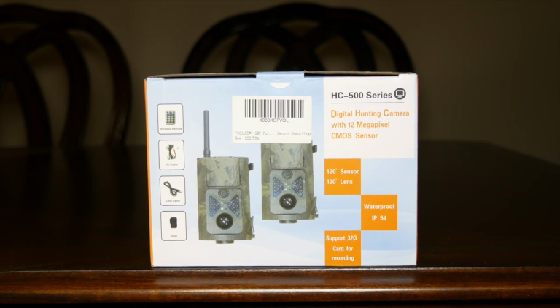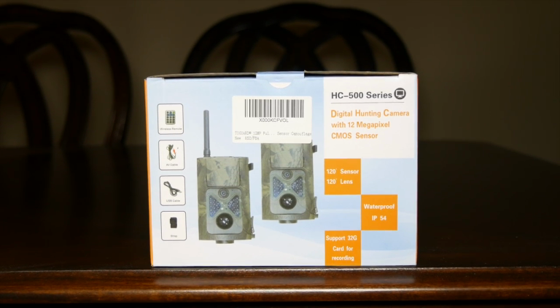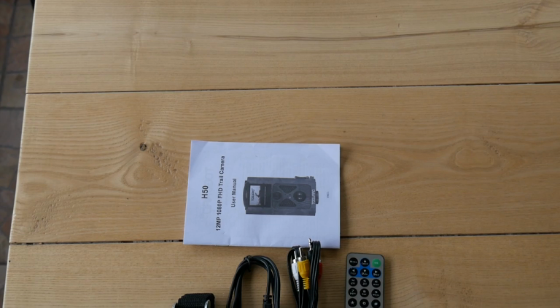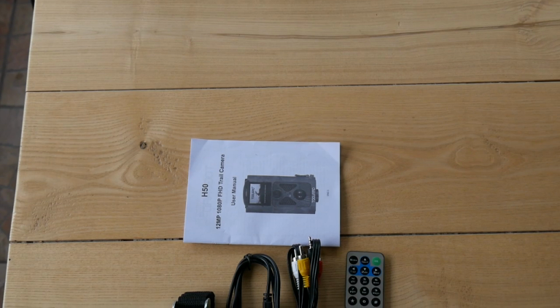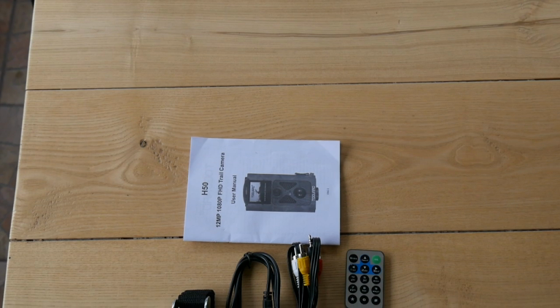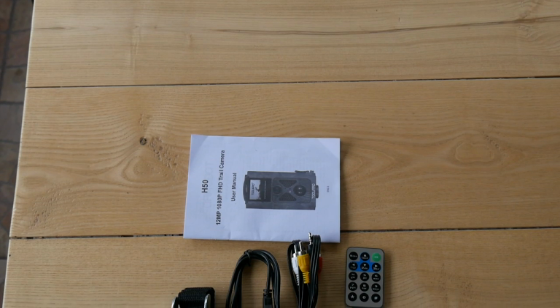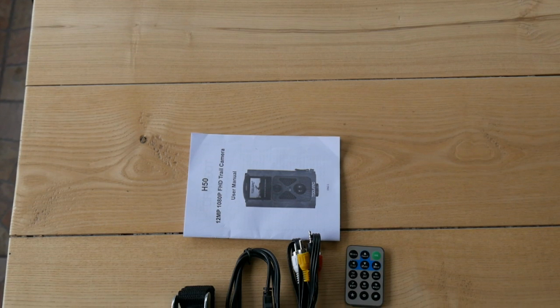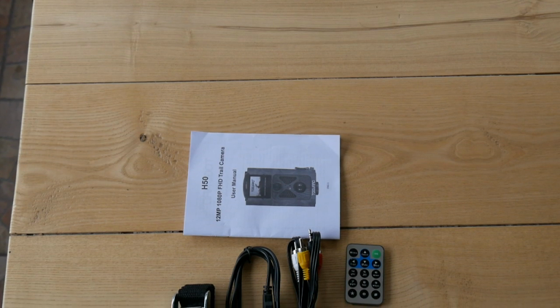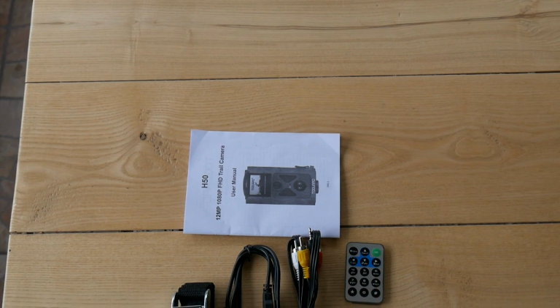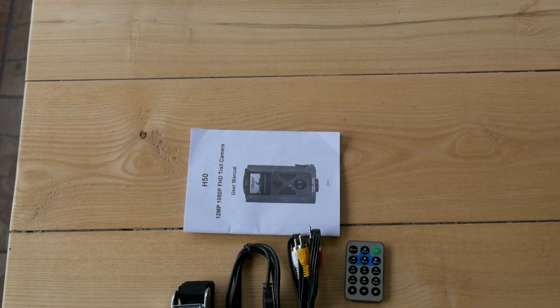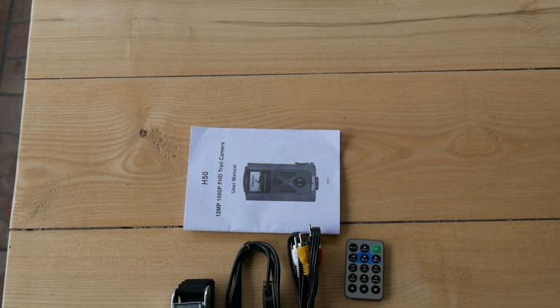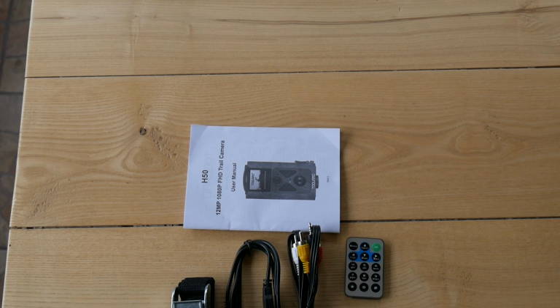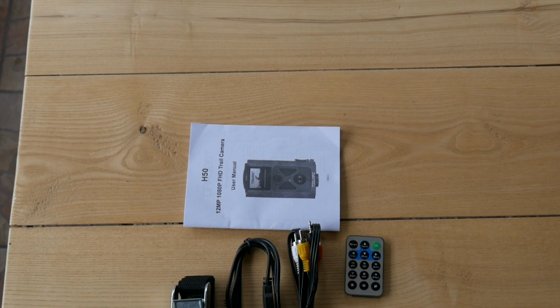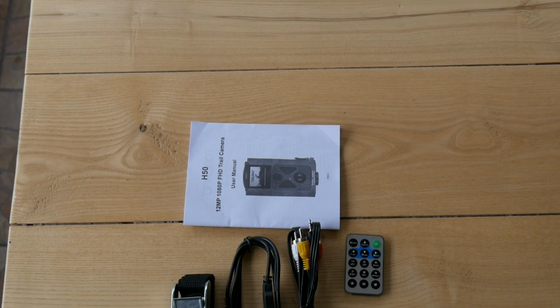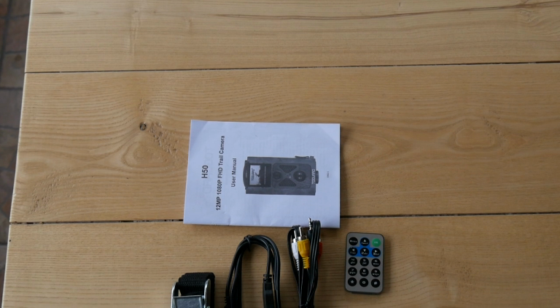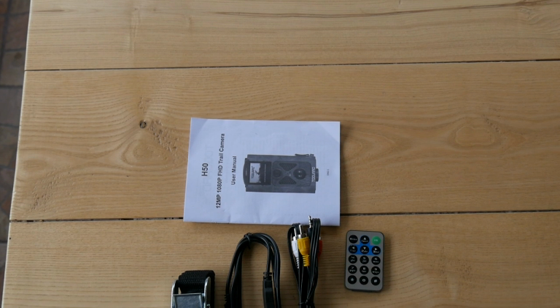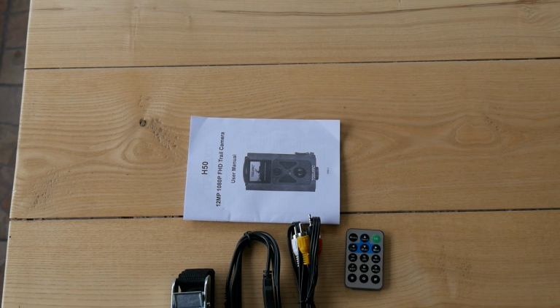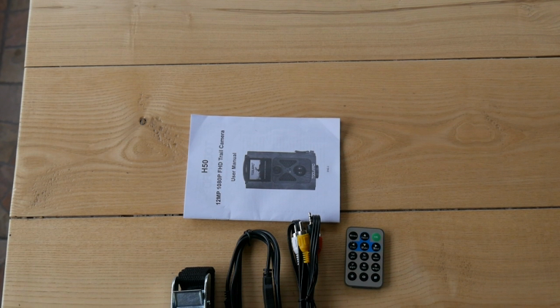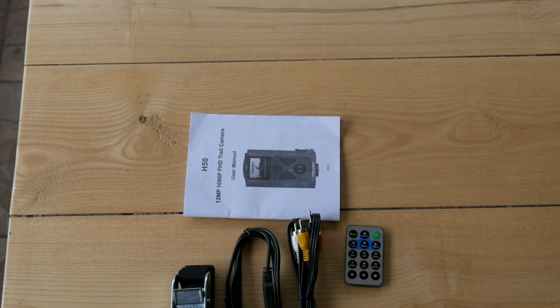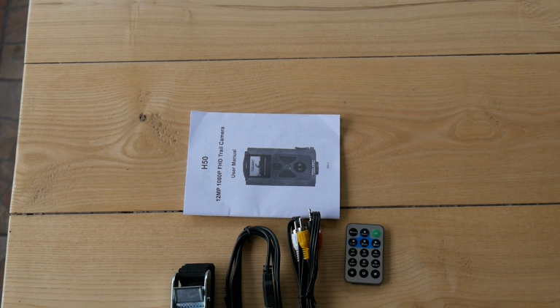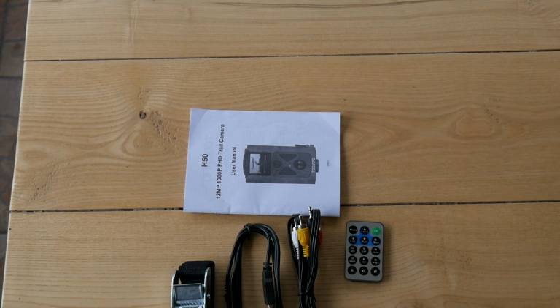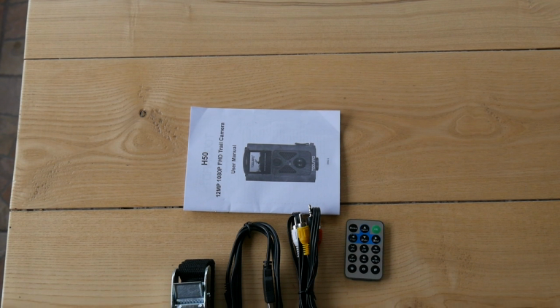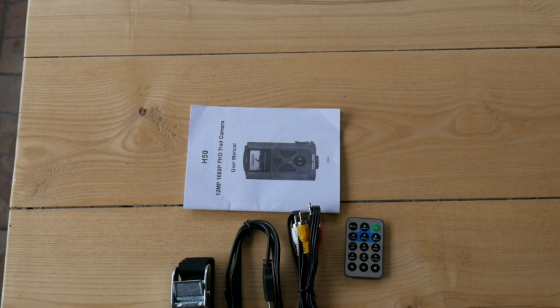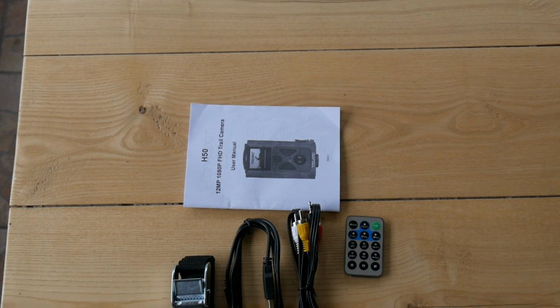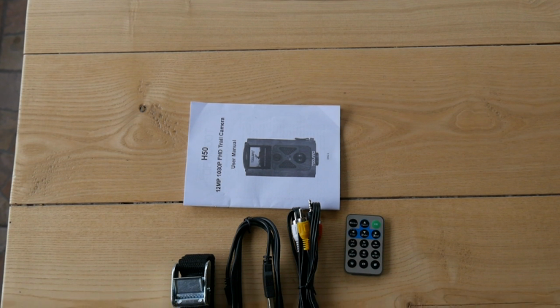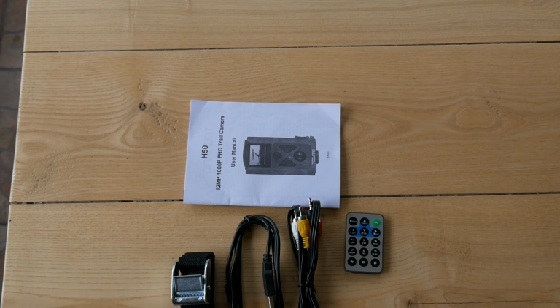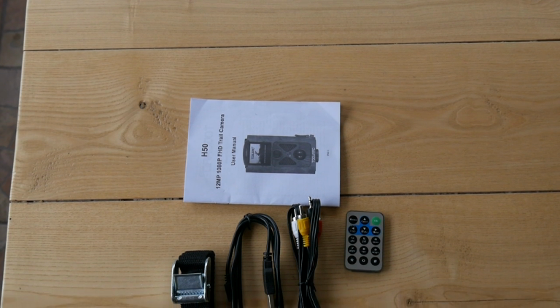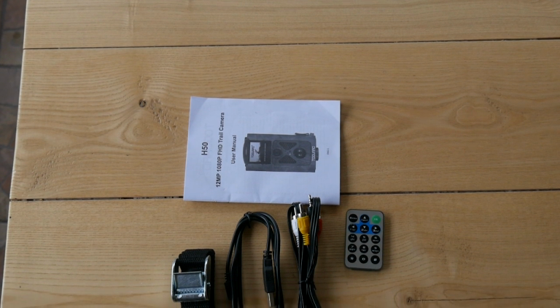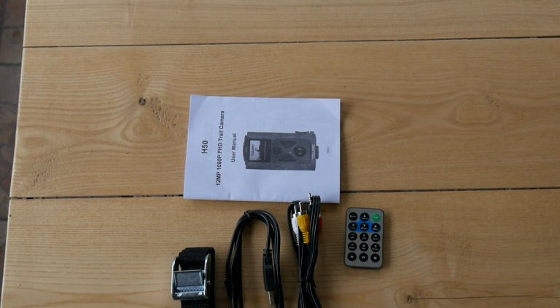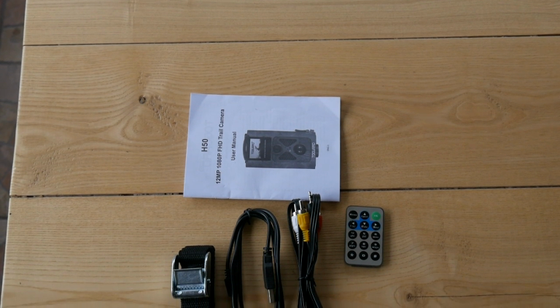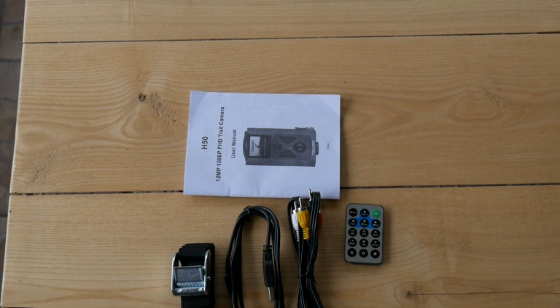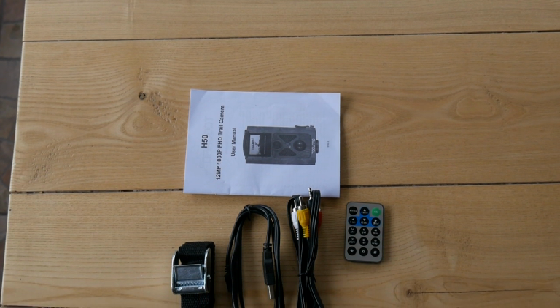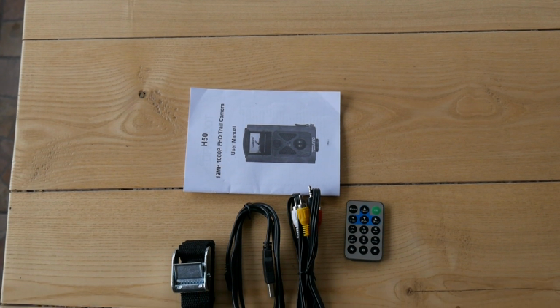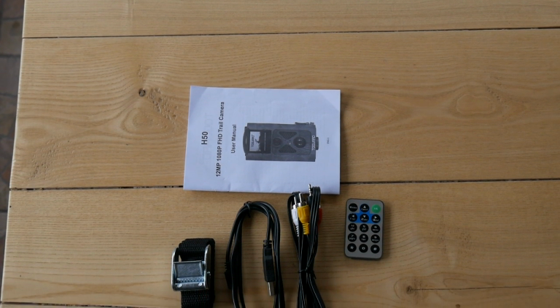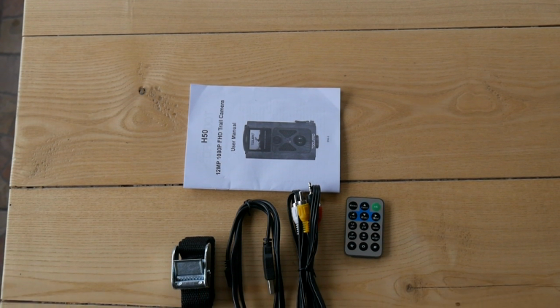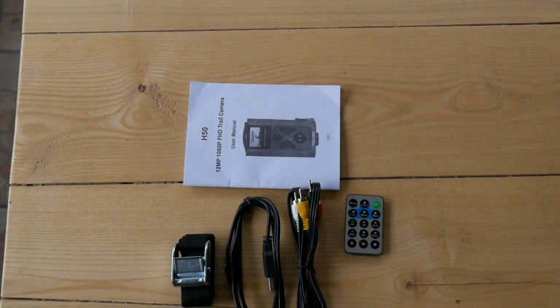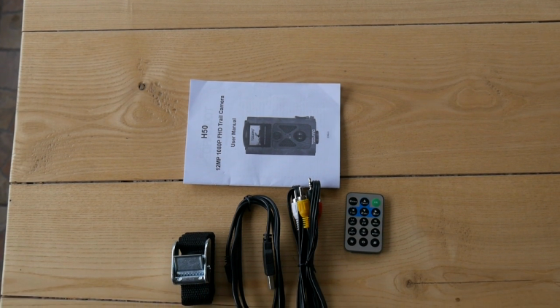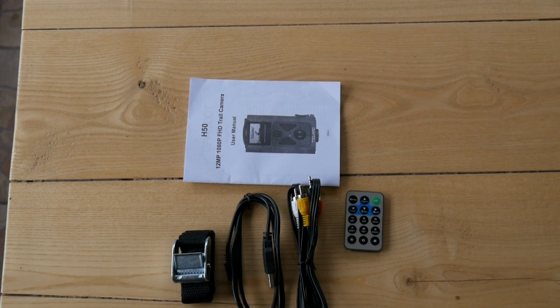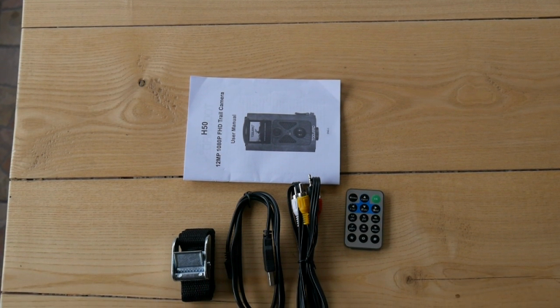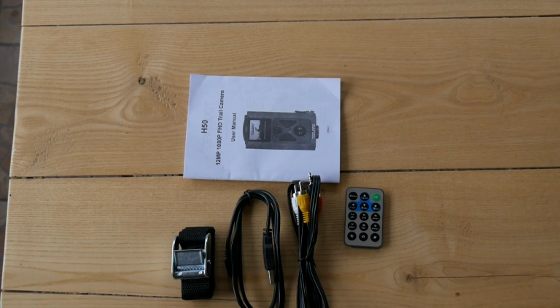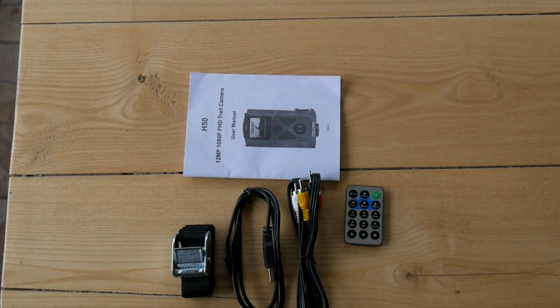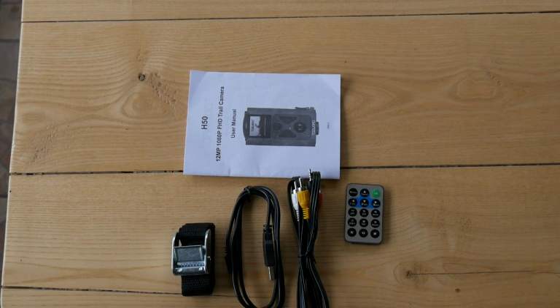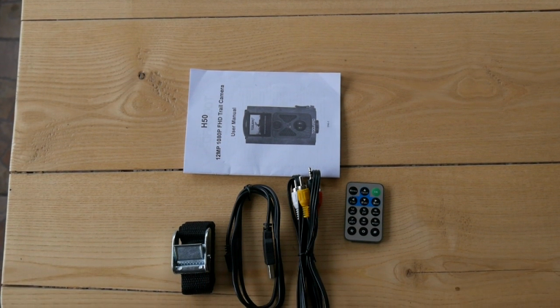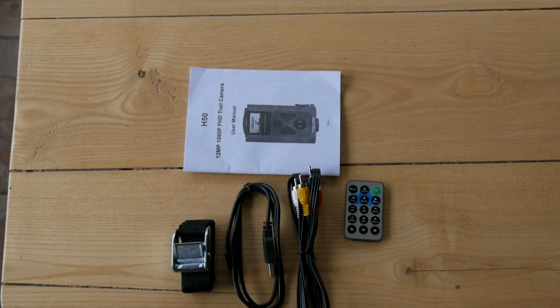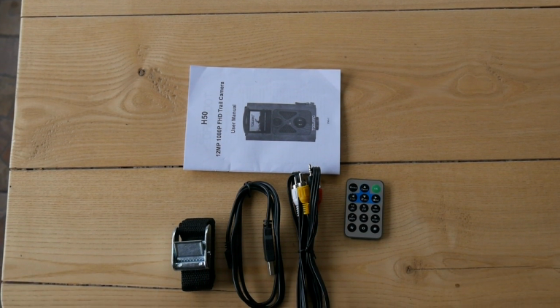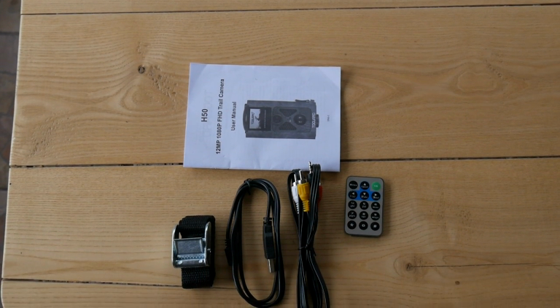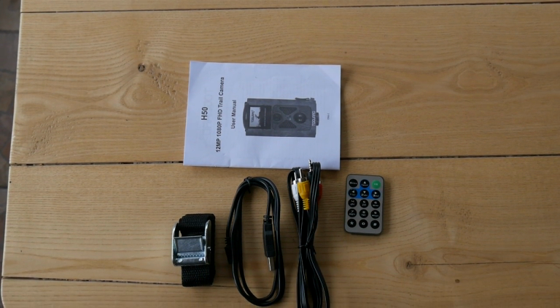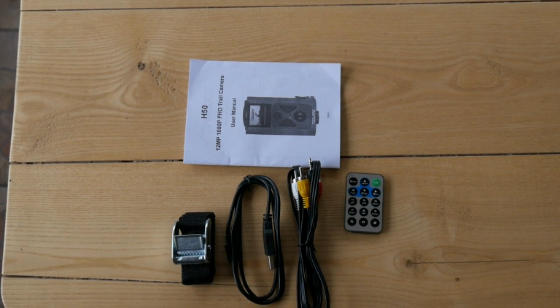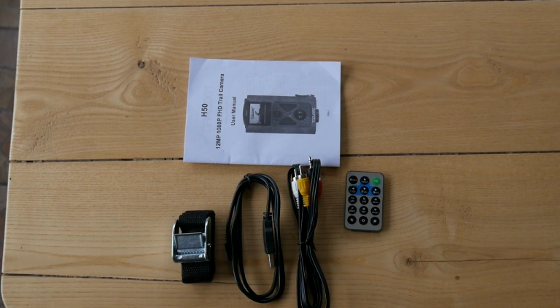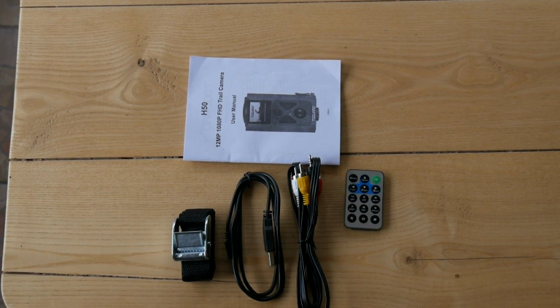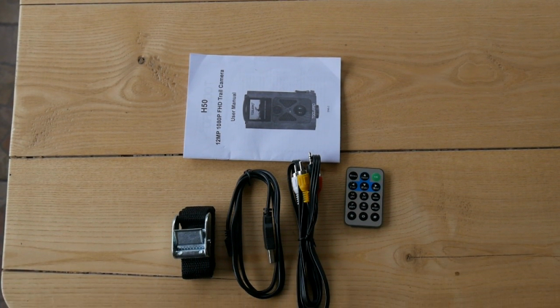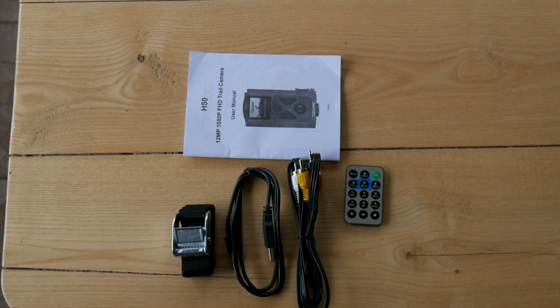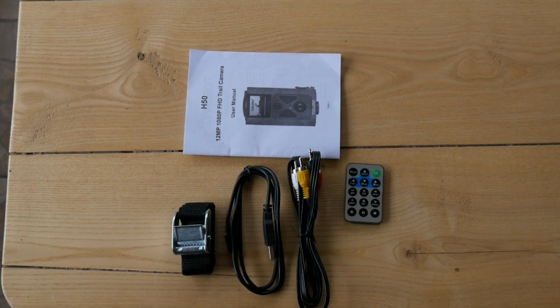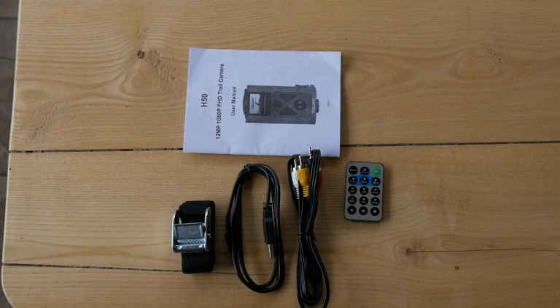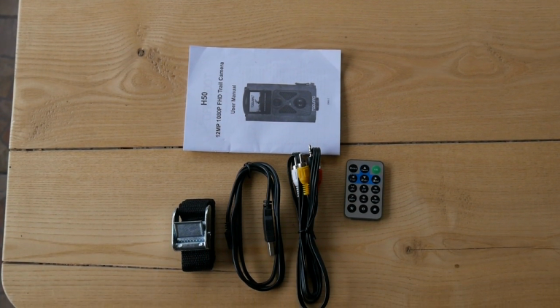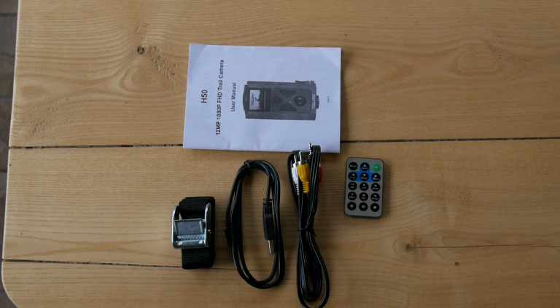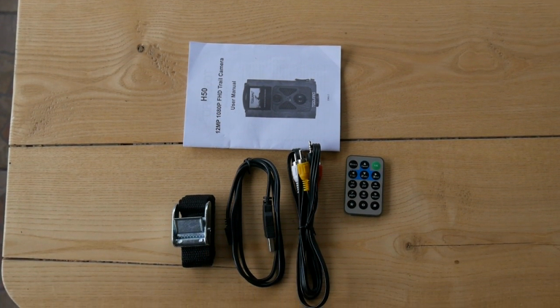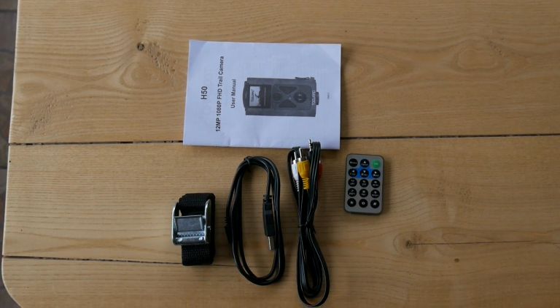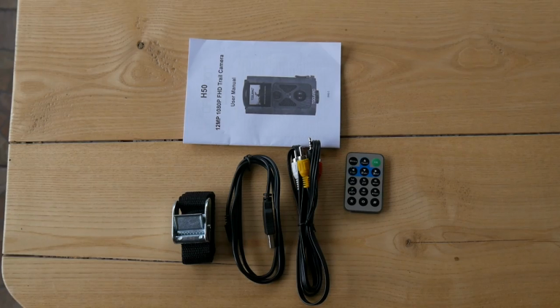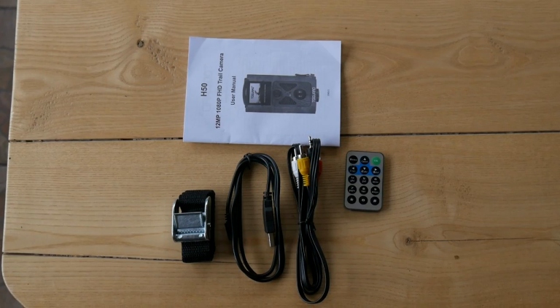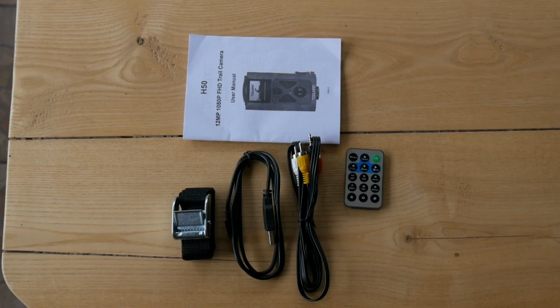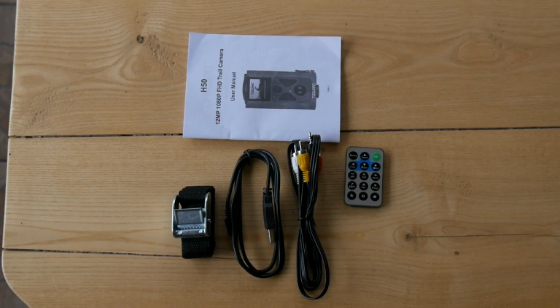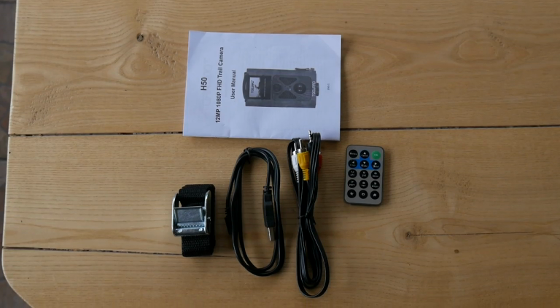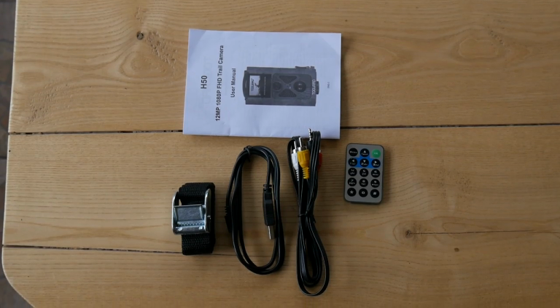The camera ships with some paperwork, a TV out and micro USB cable, the mounting strap, and a remote control.